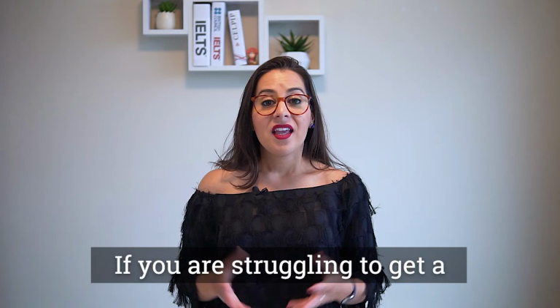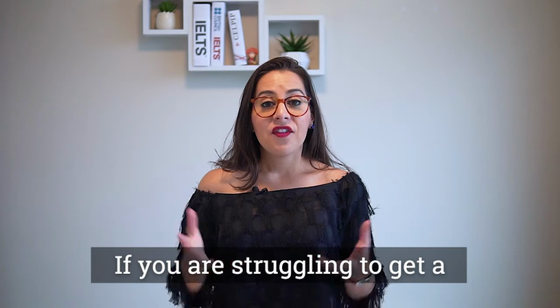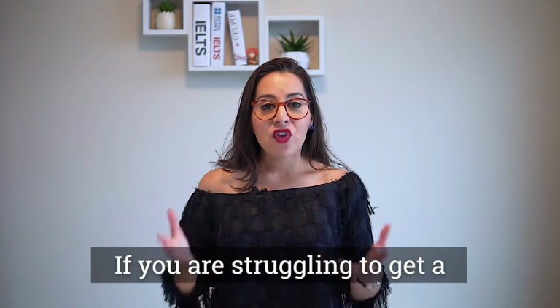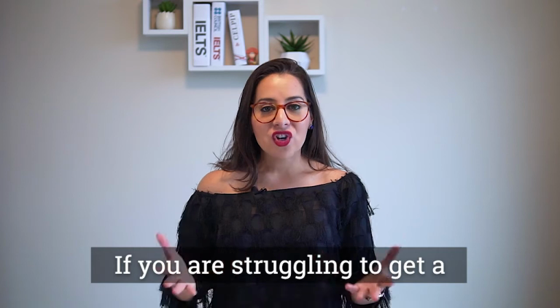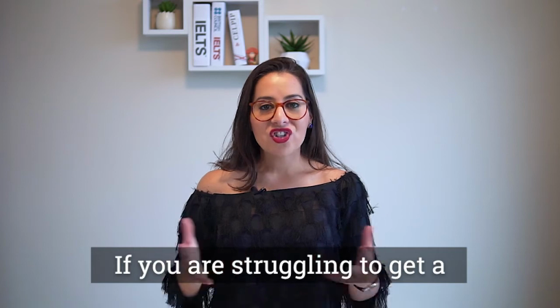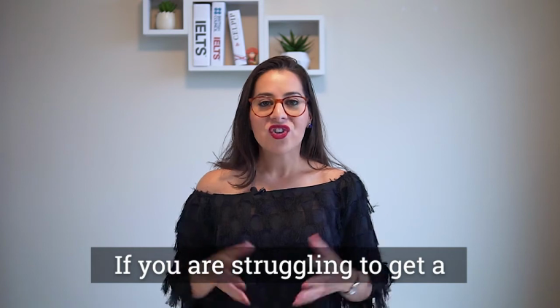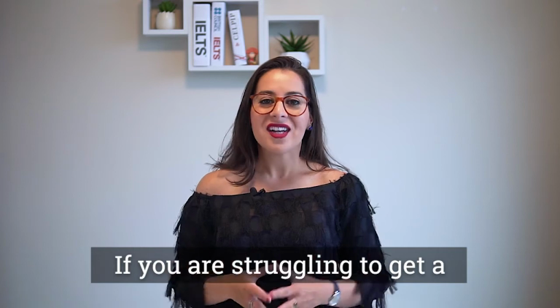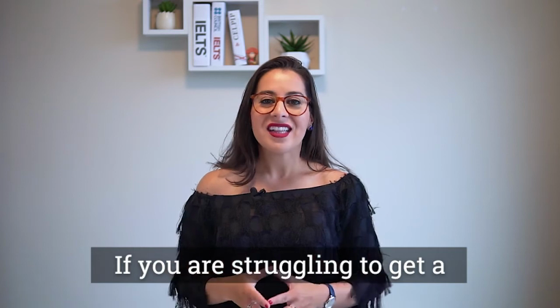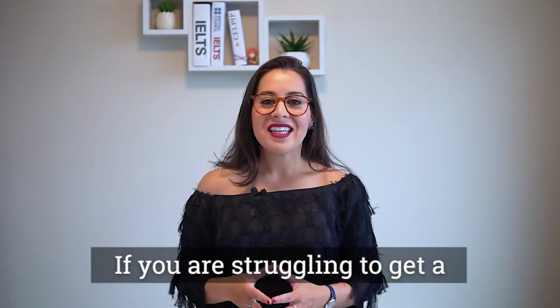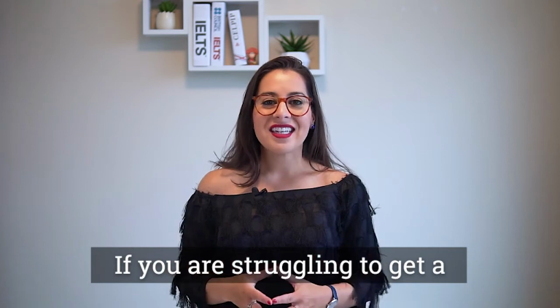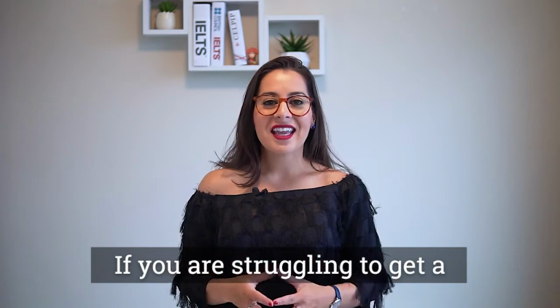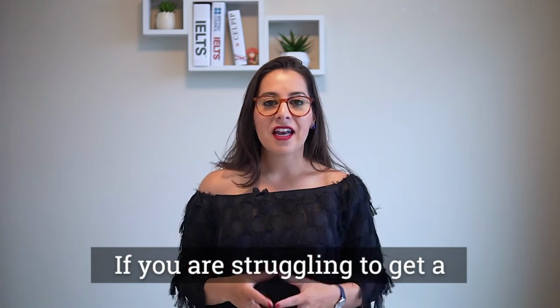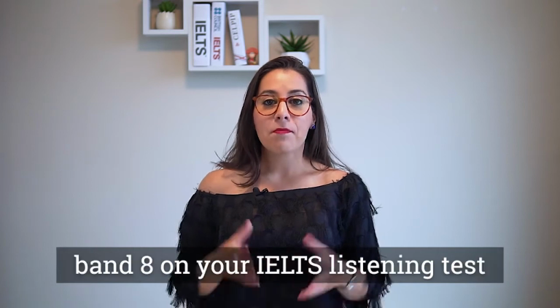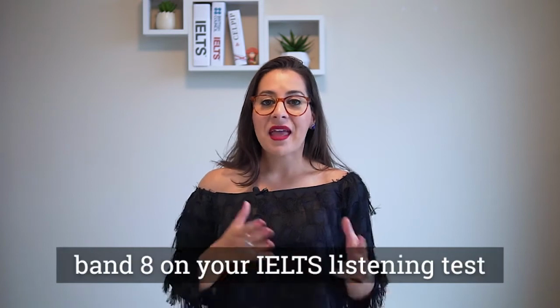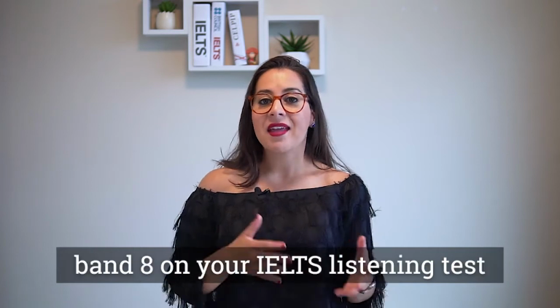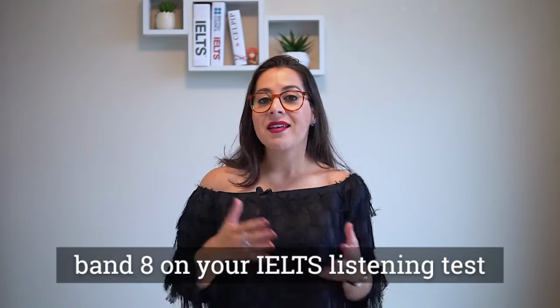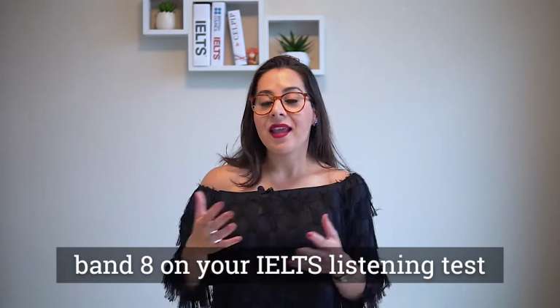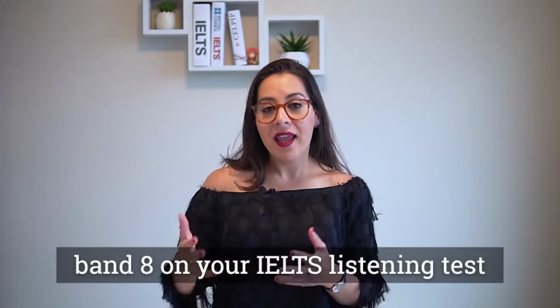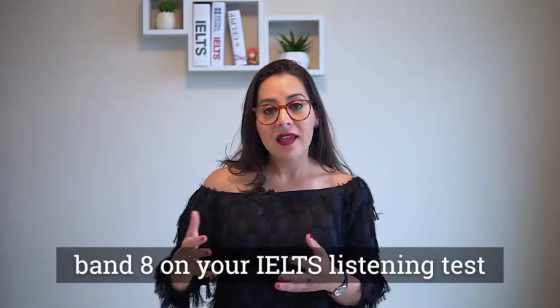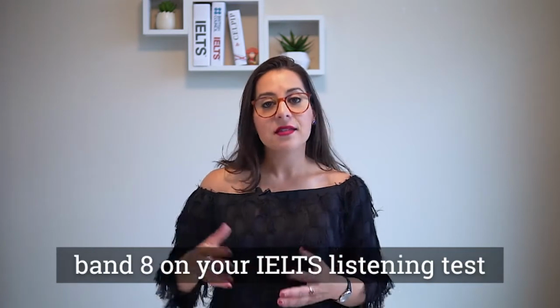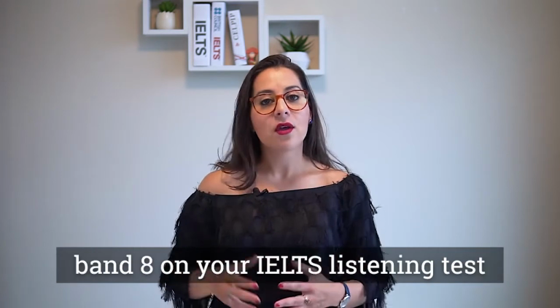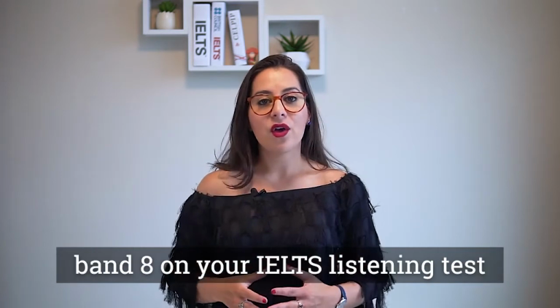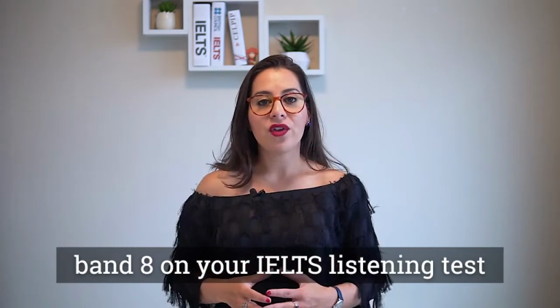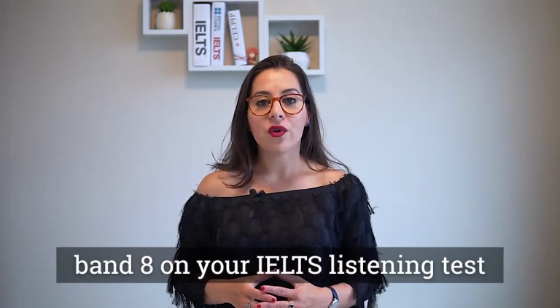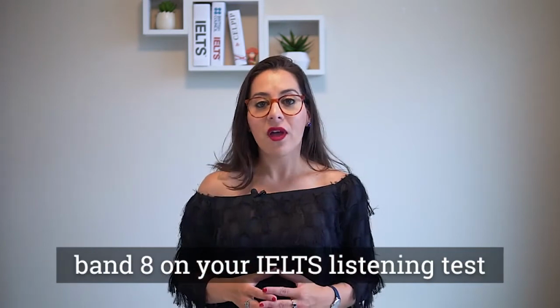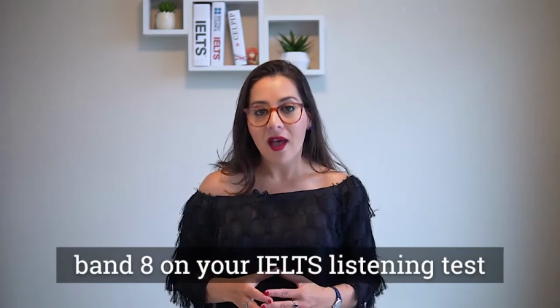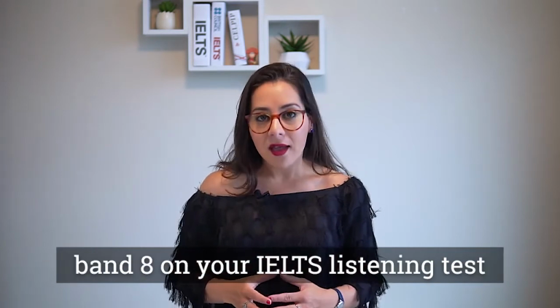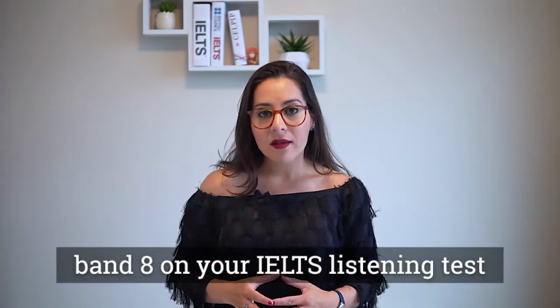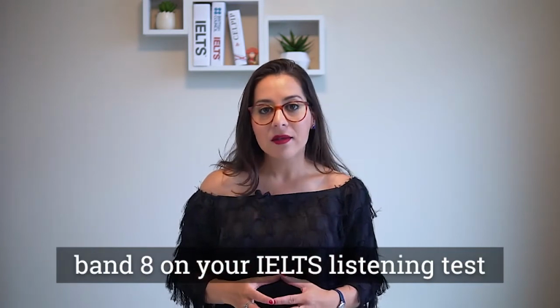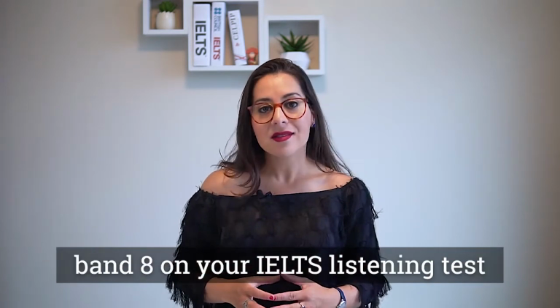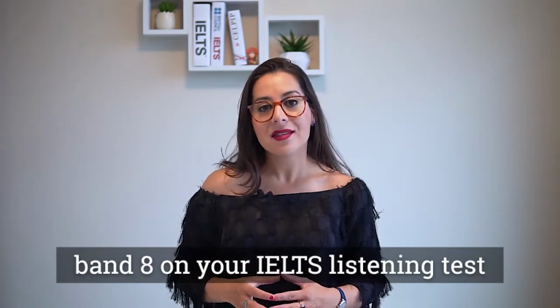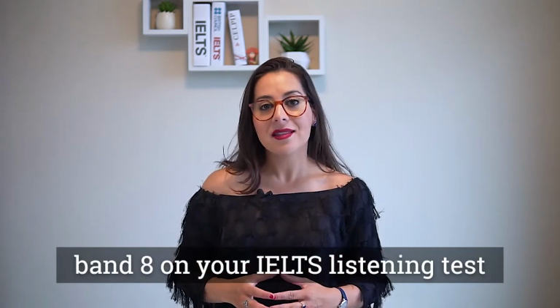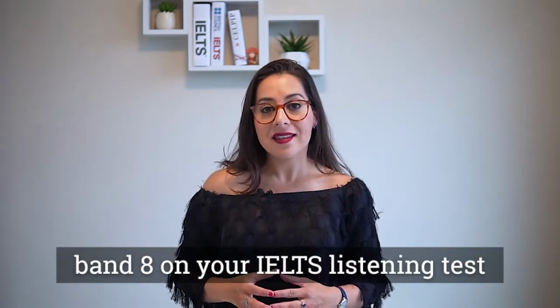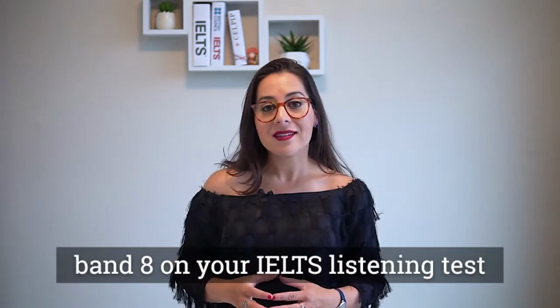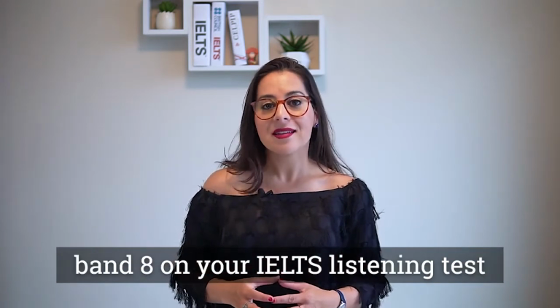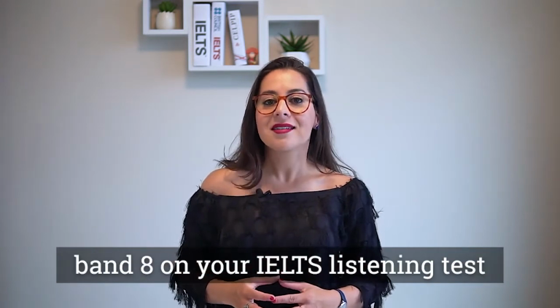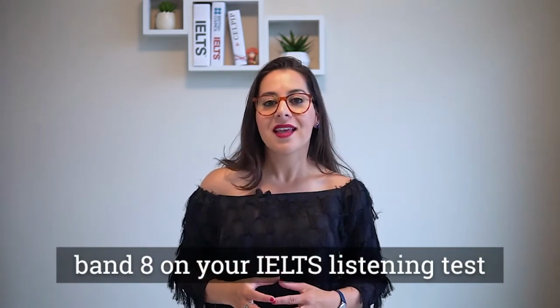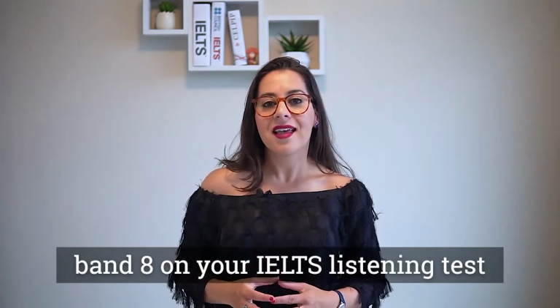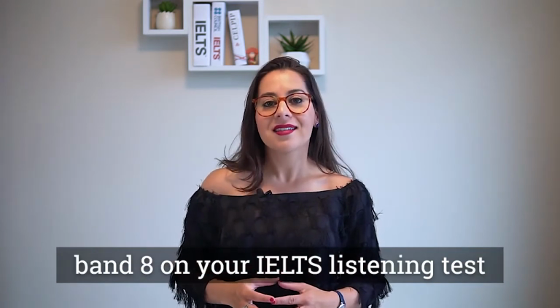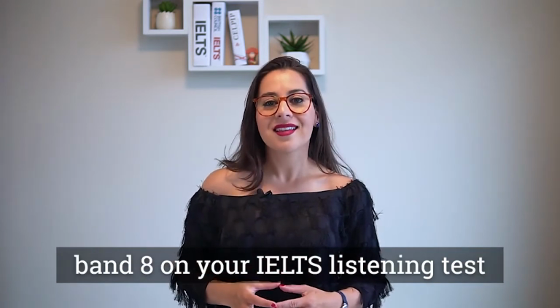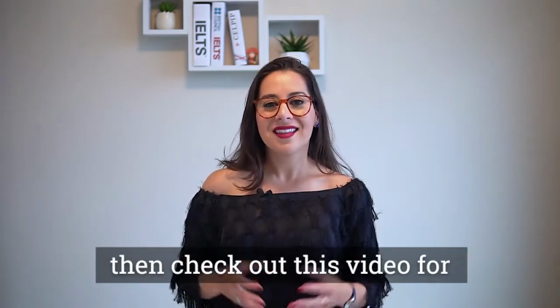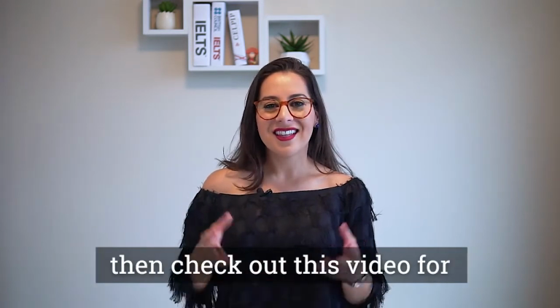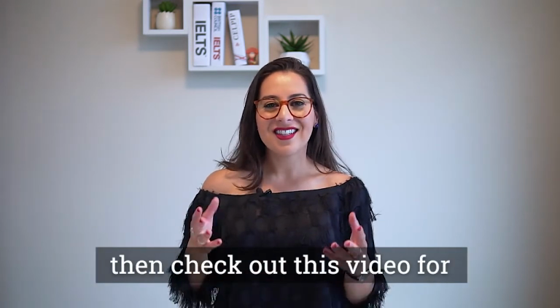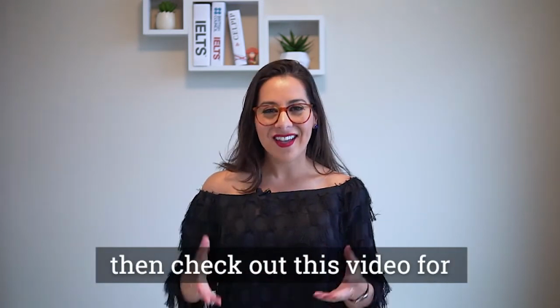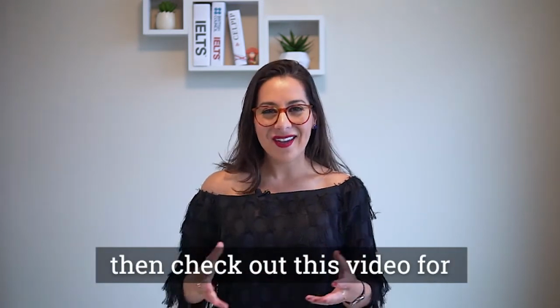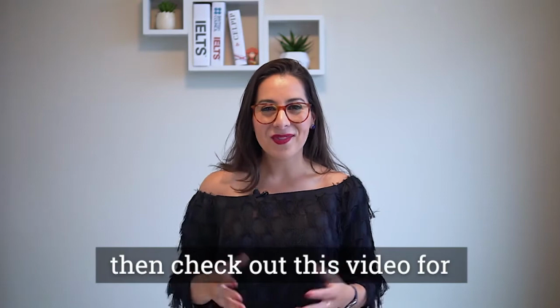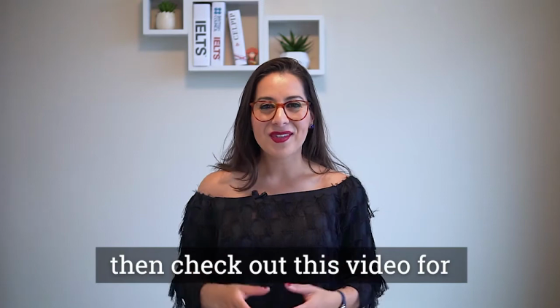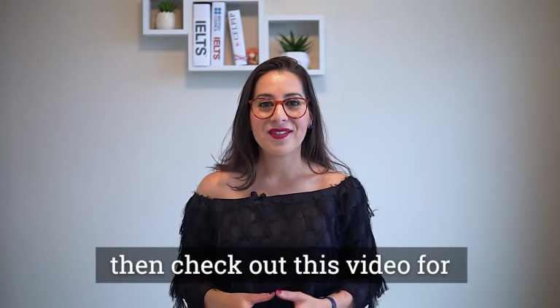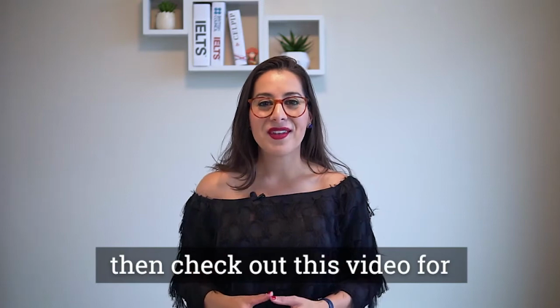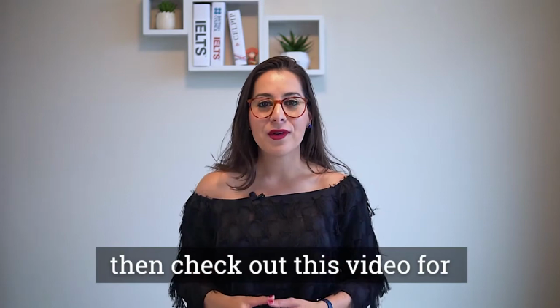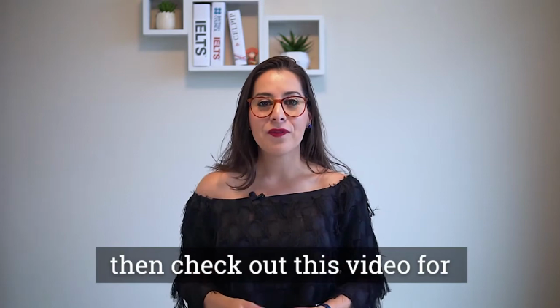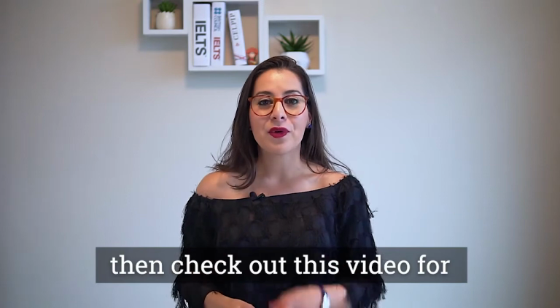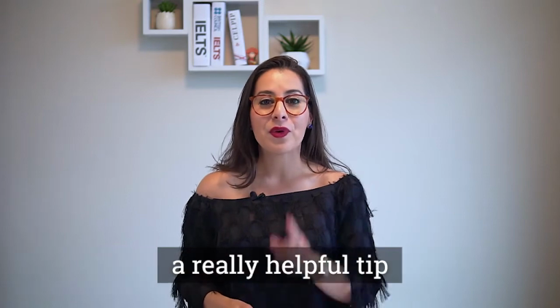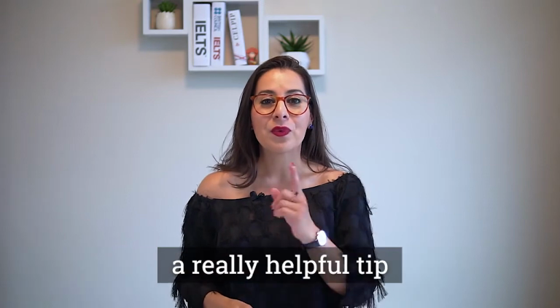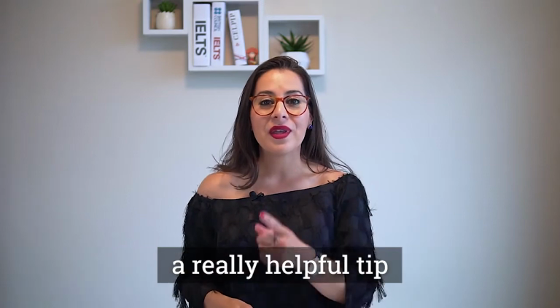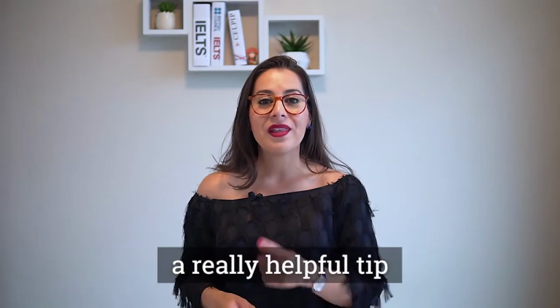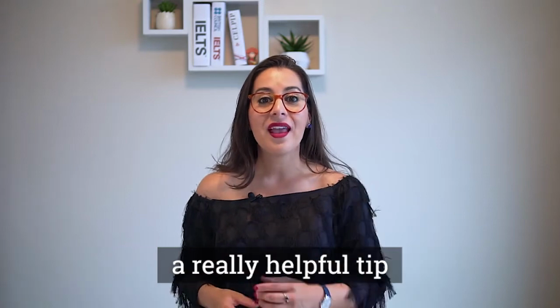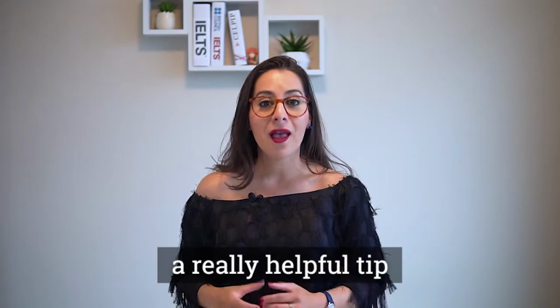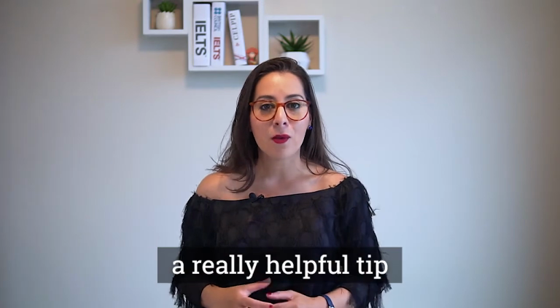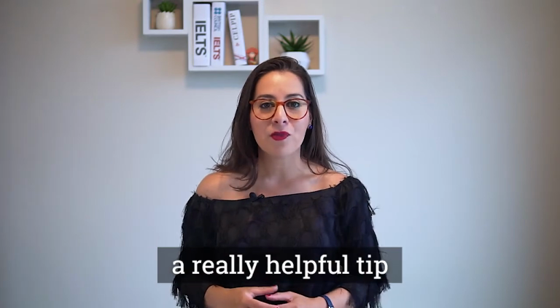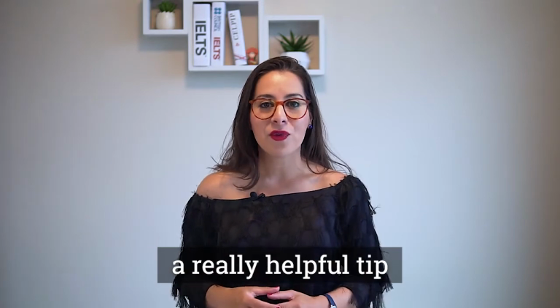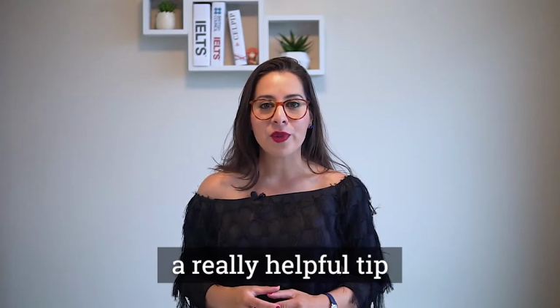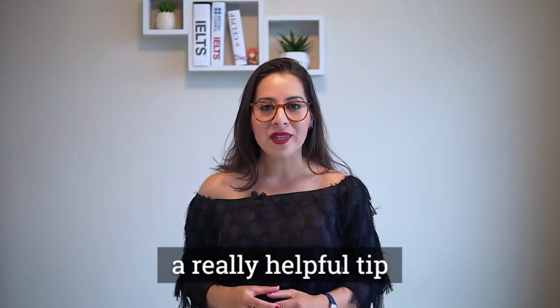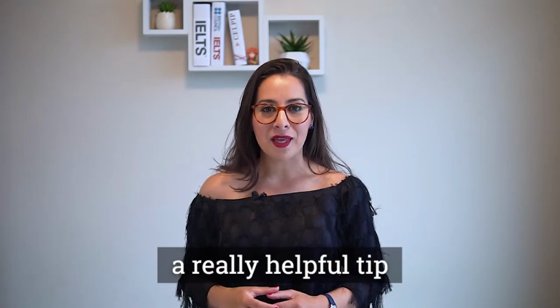If you're struggling to get a band eight on your IELTS listening test, then check out this video for a really helpful tip.